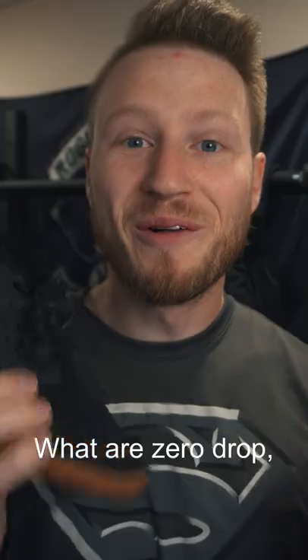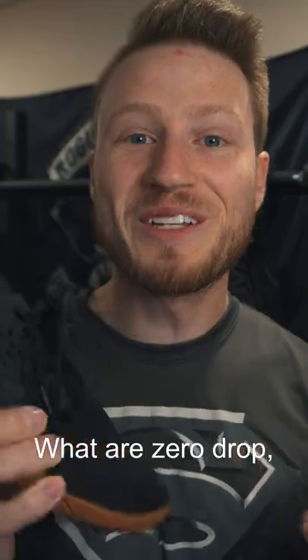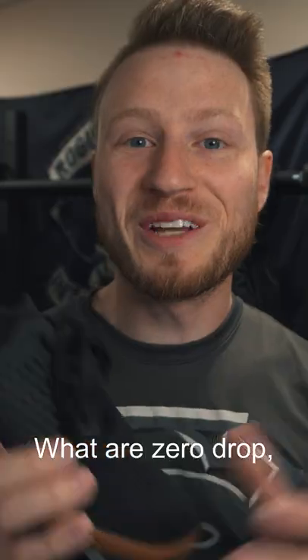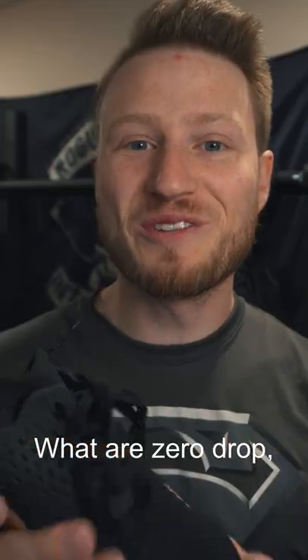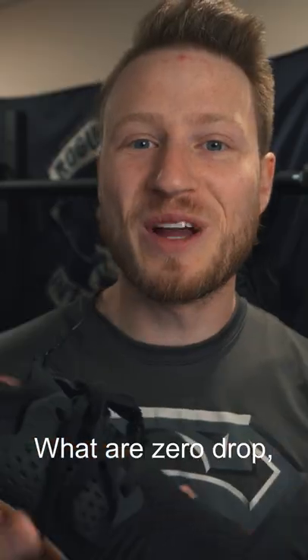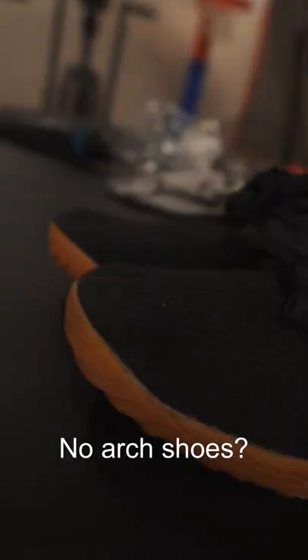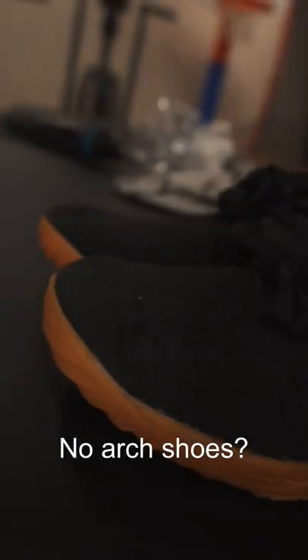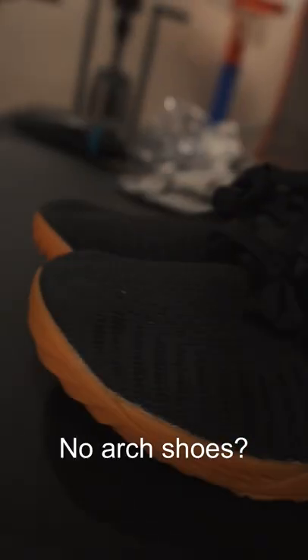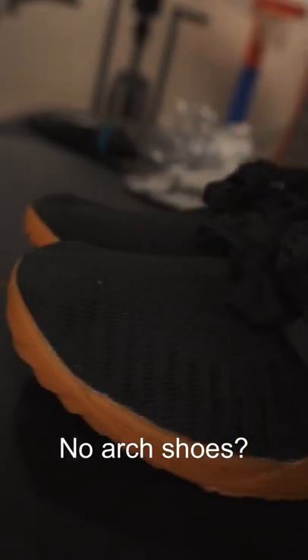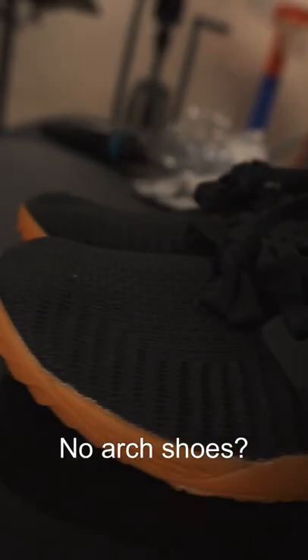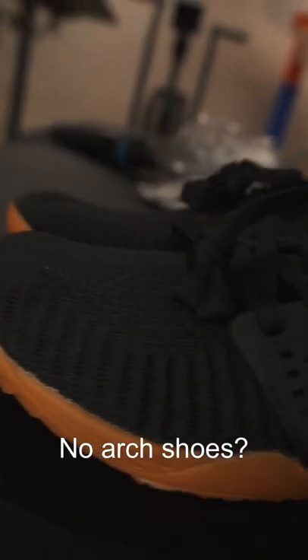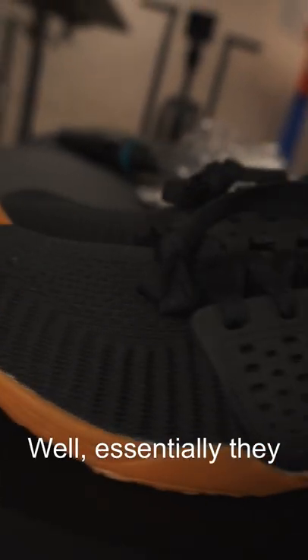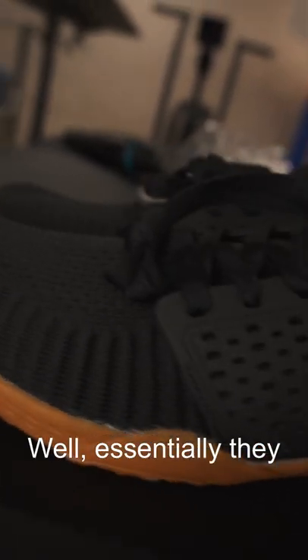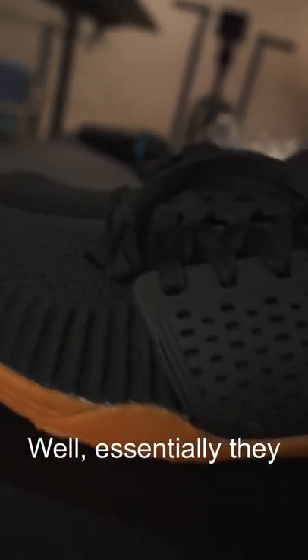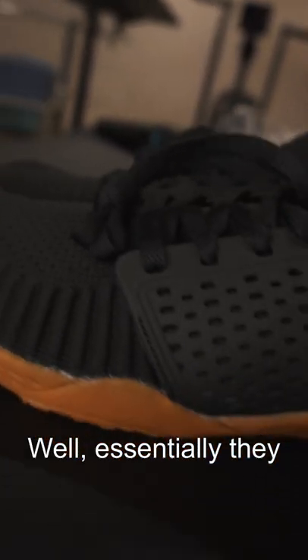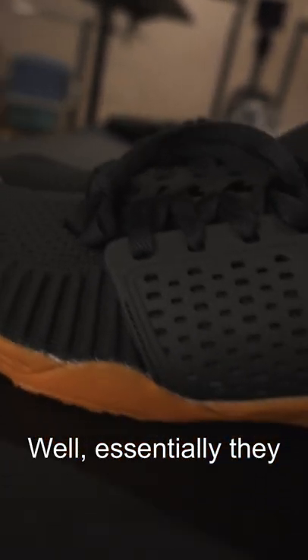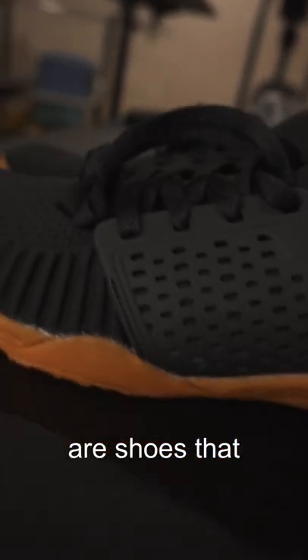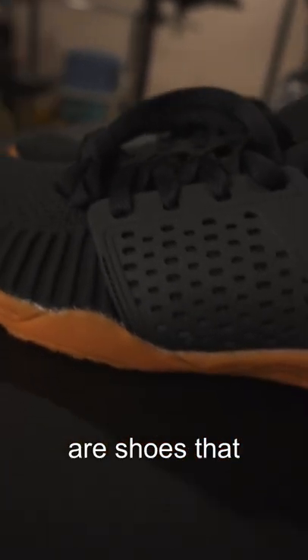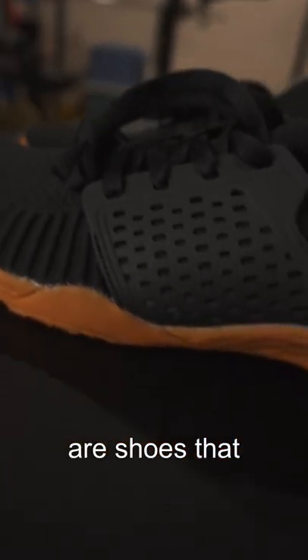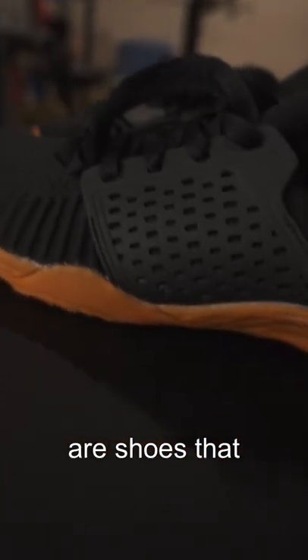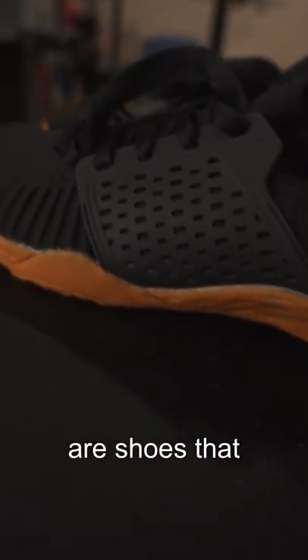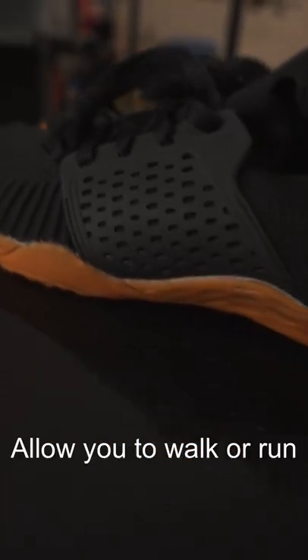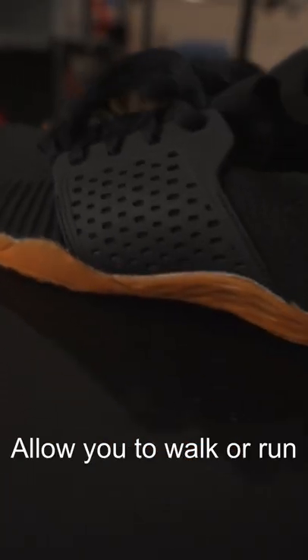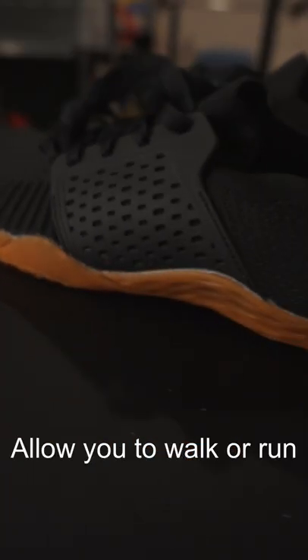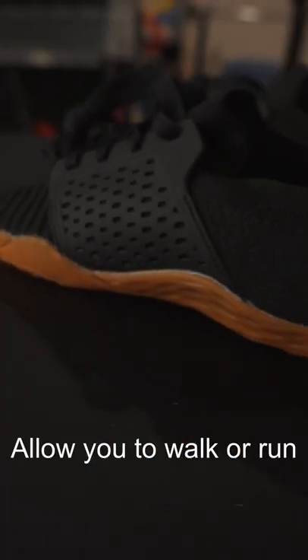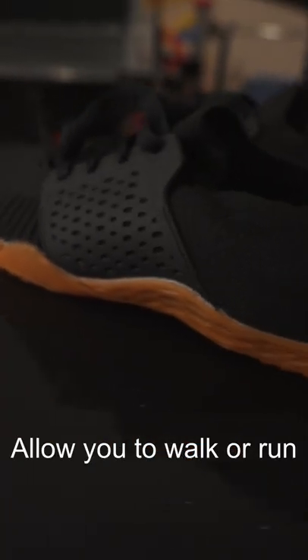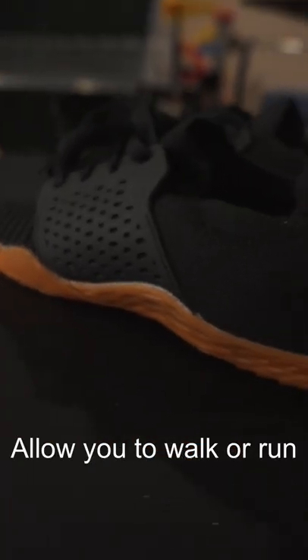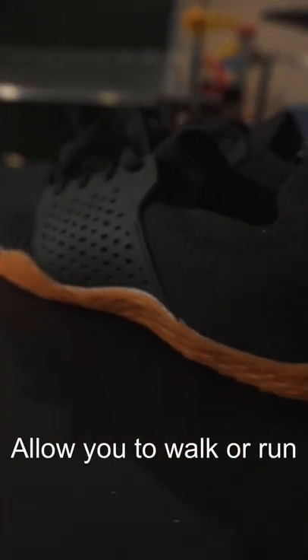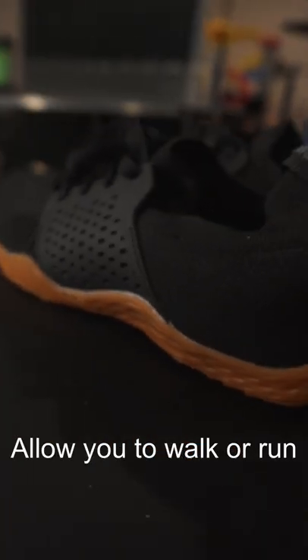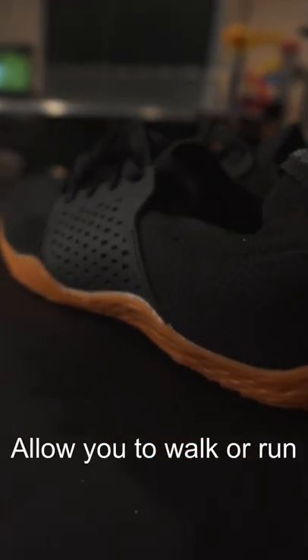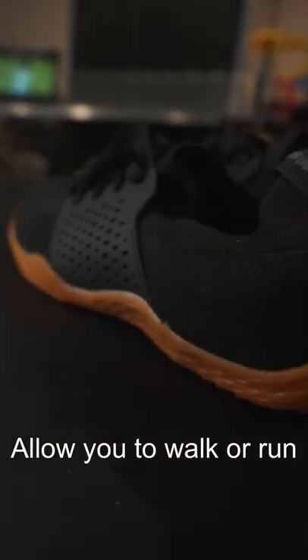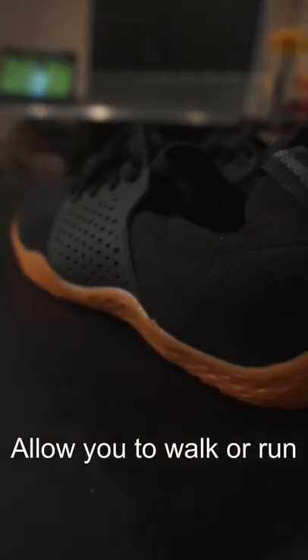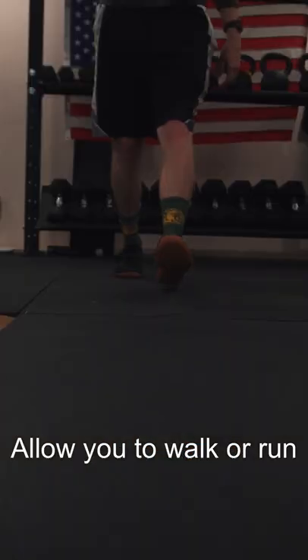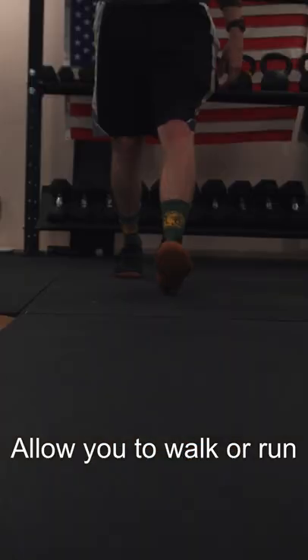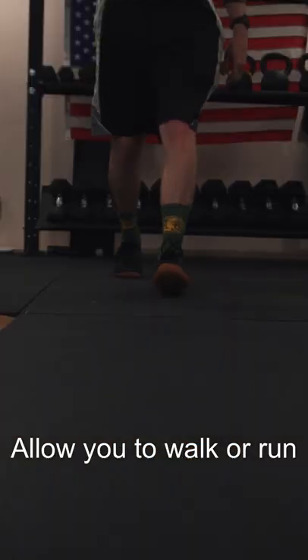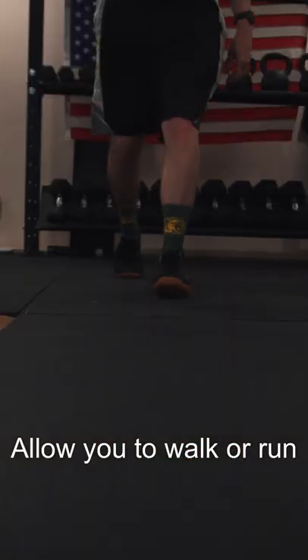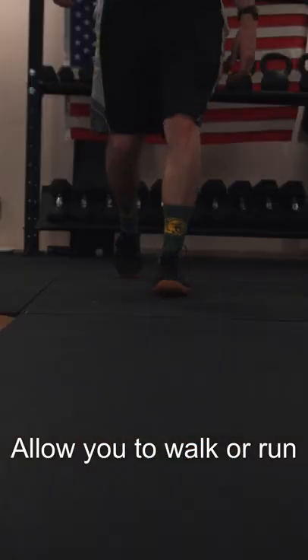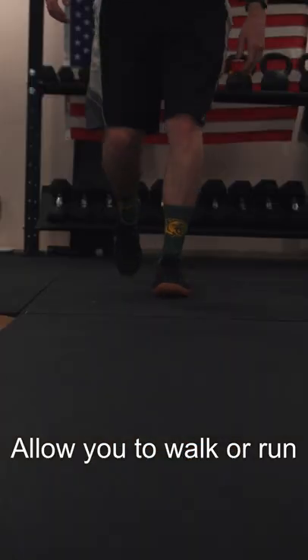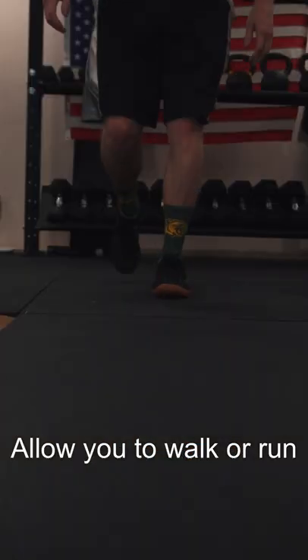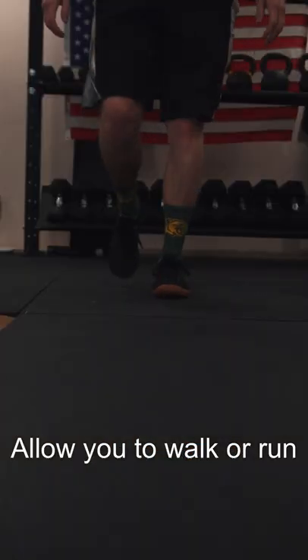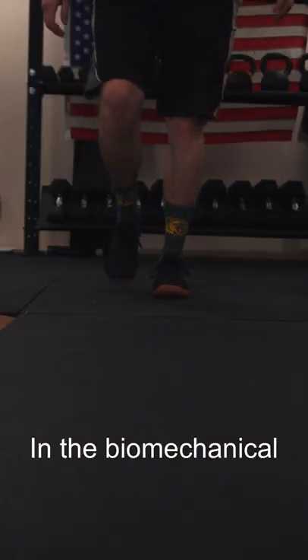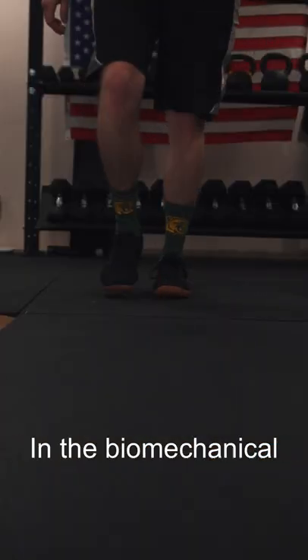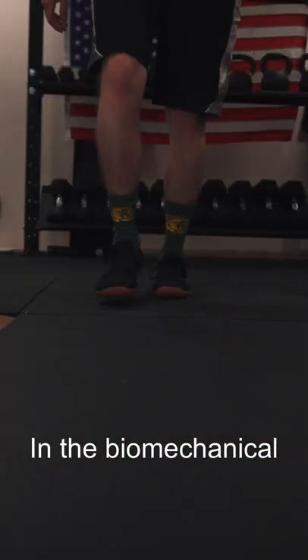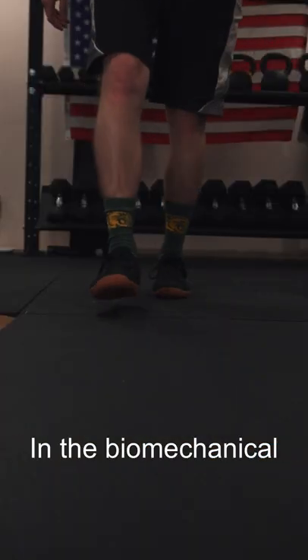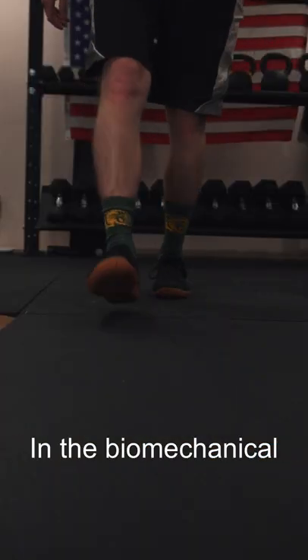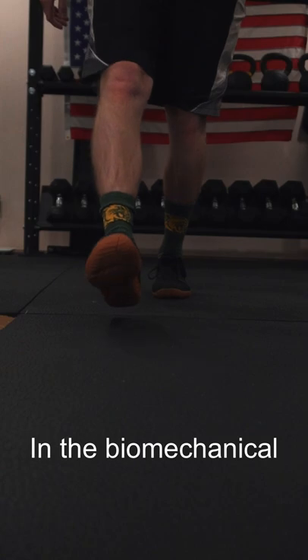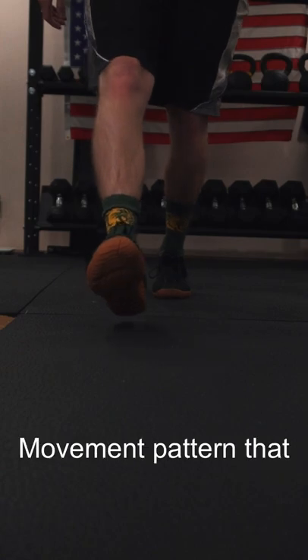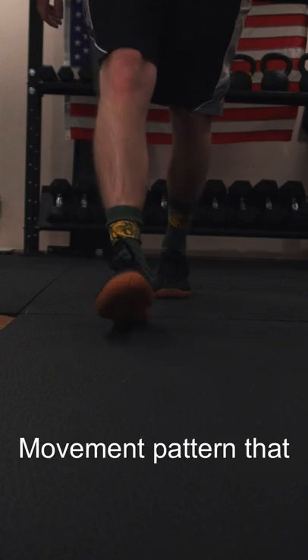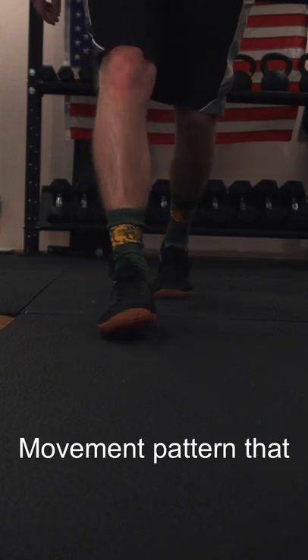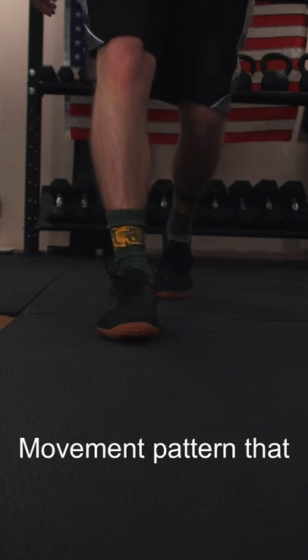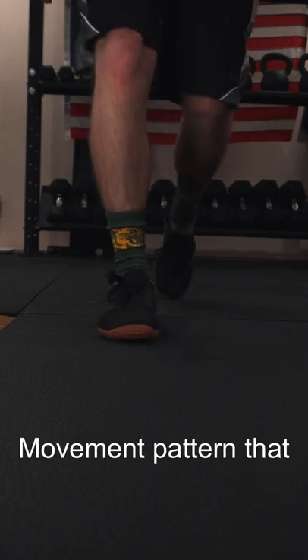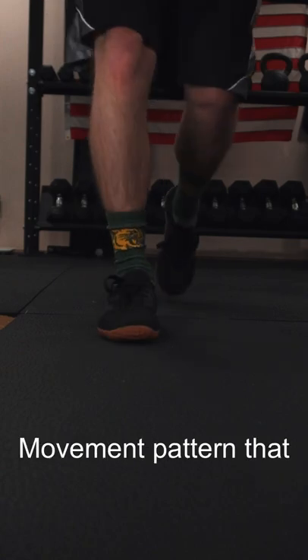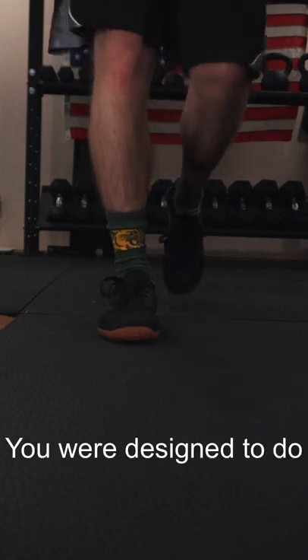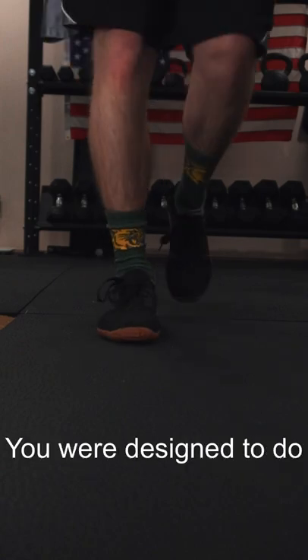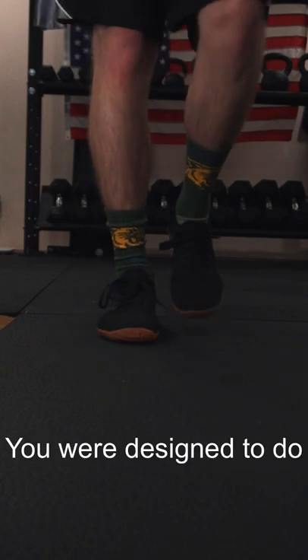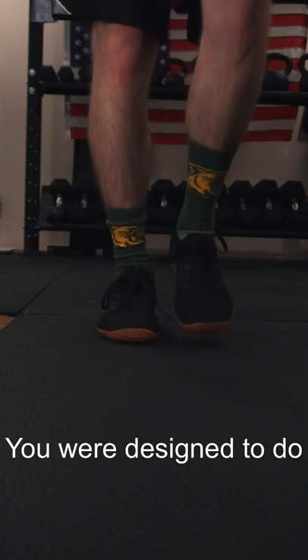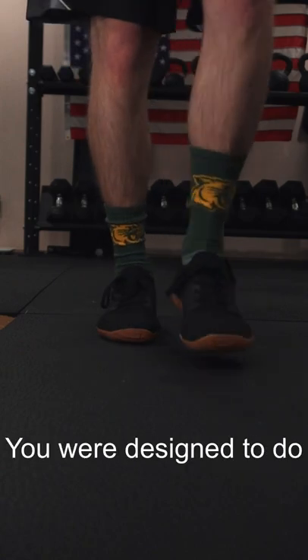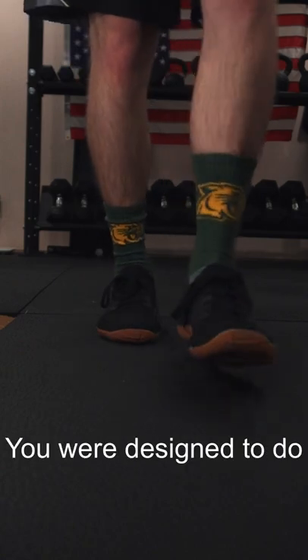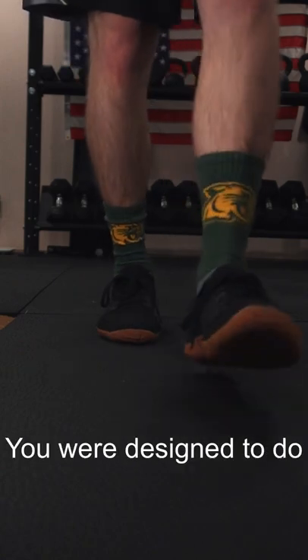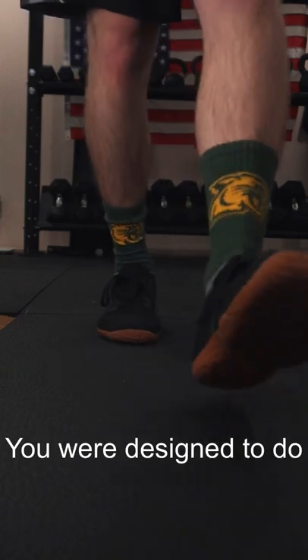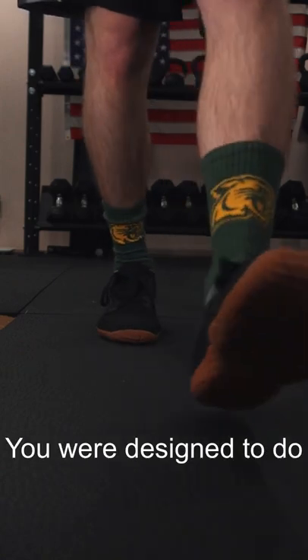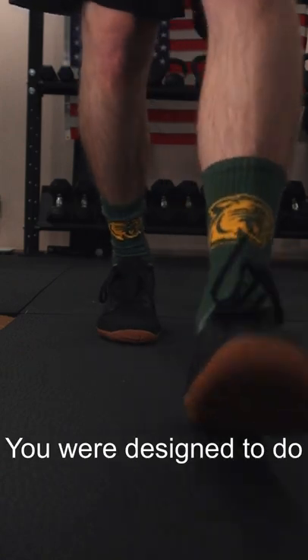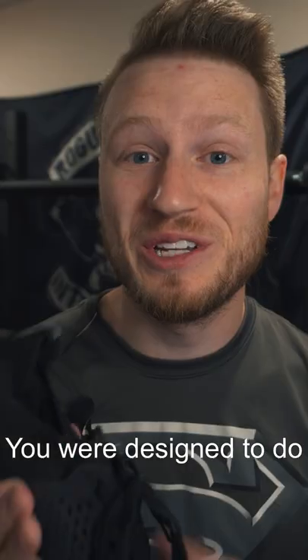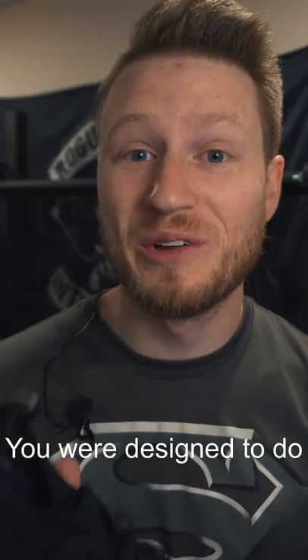What are Zero Drop Natural shoes? They are shoes that allow you to walk or run in the biomechanical movement patterns that you were designed to do.